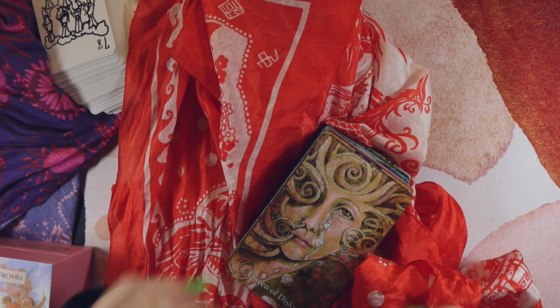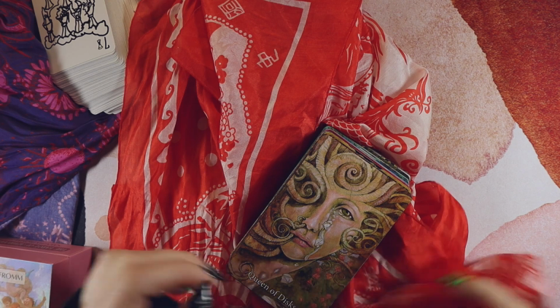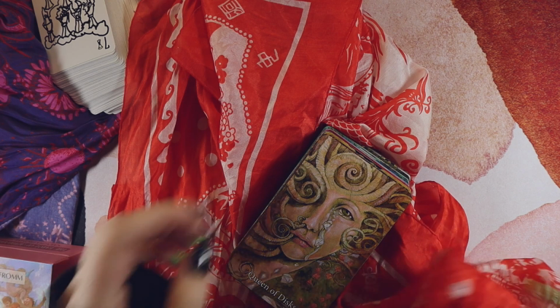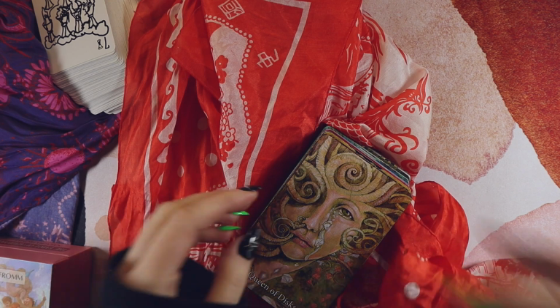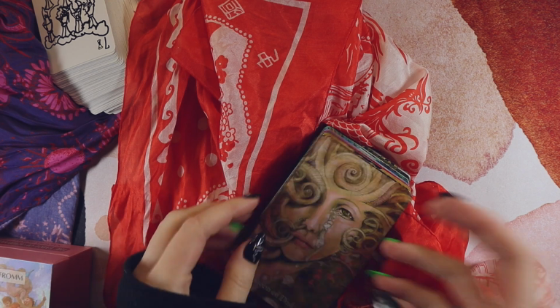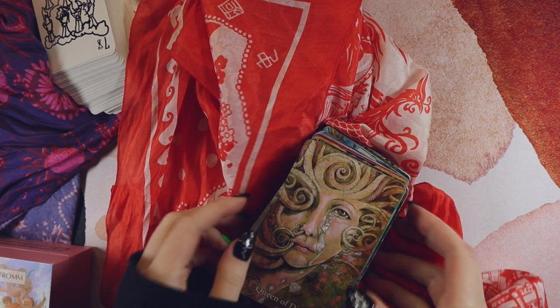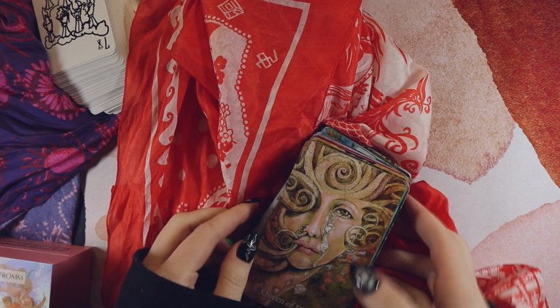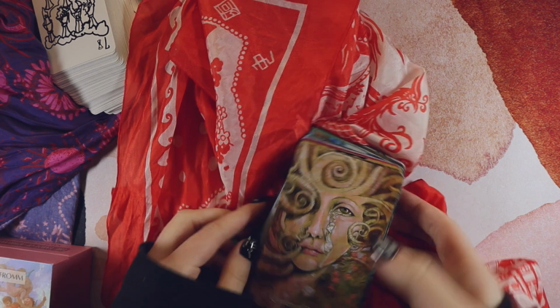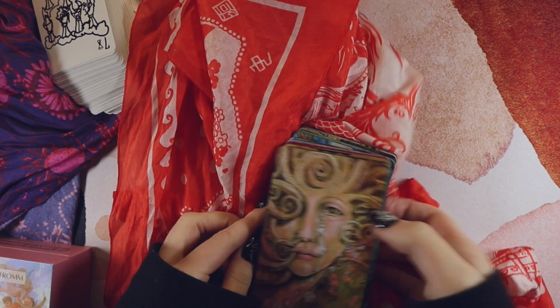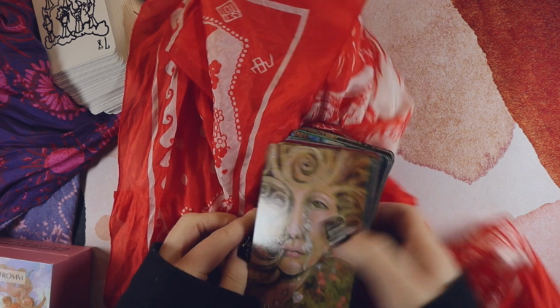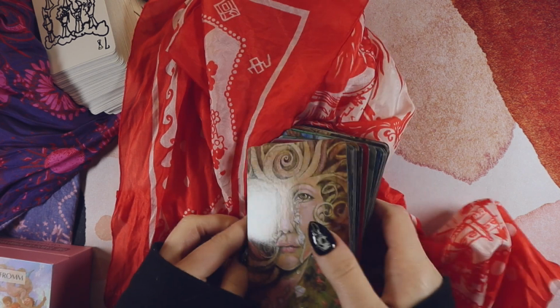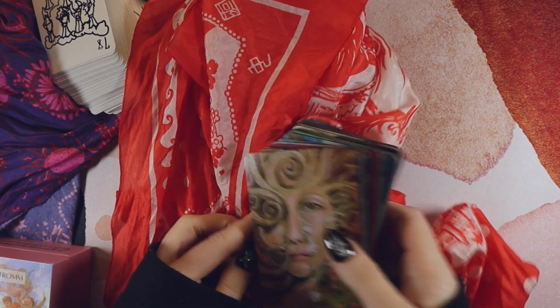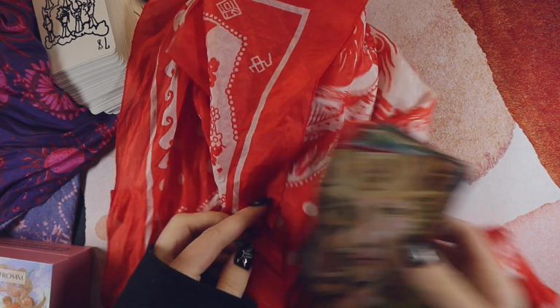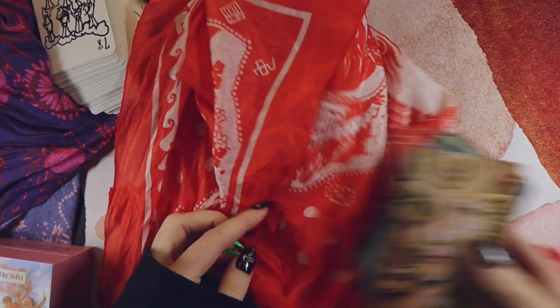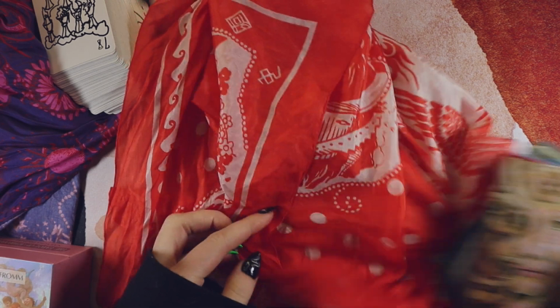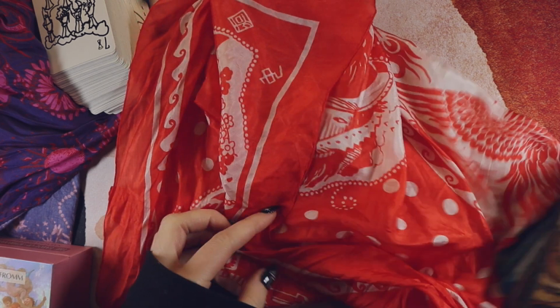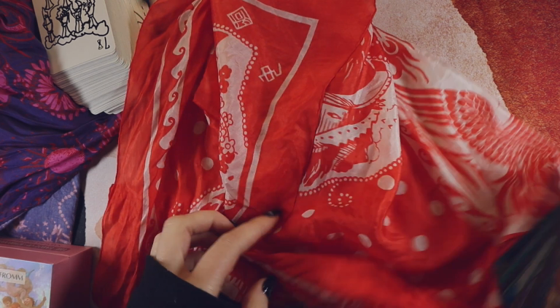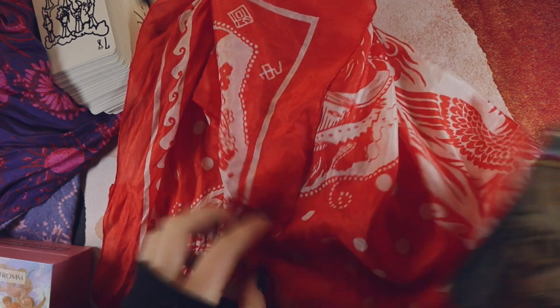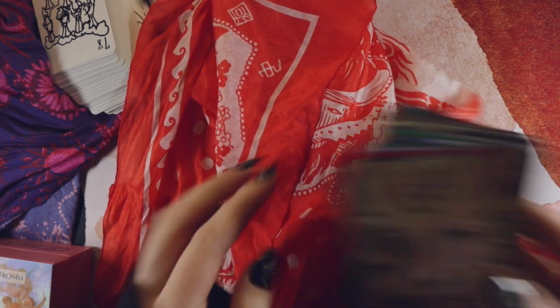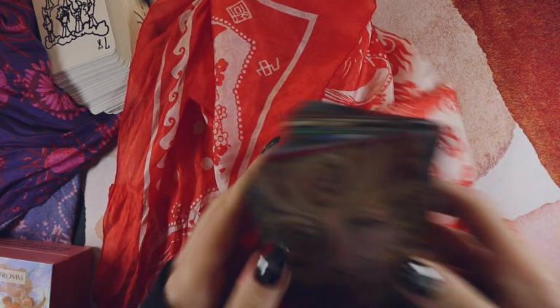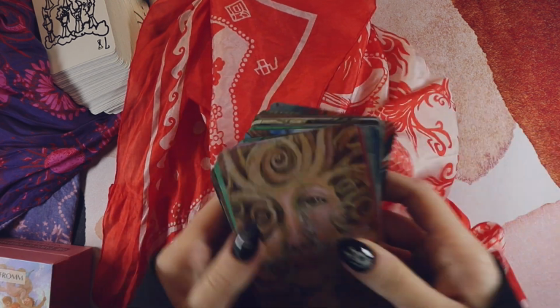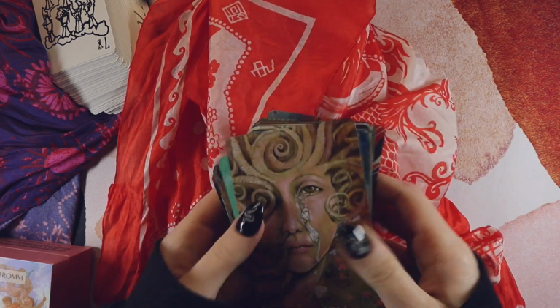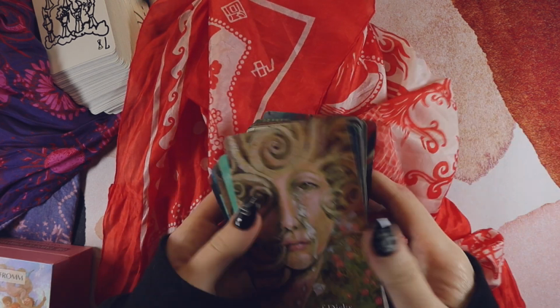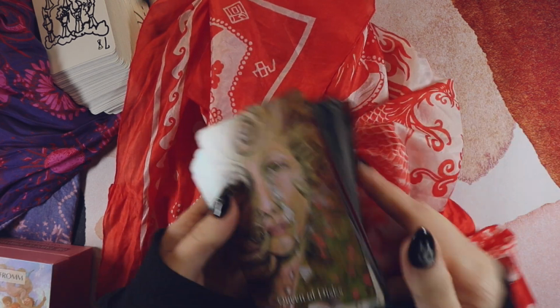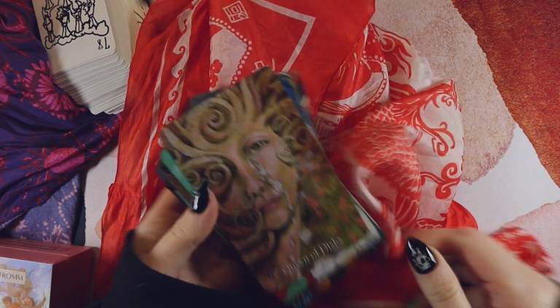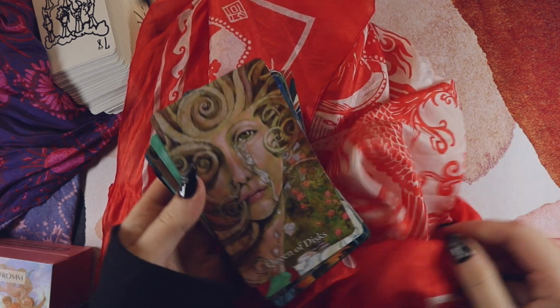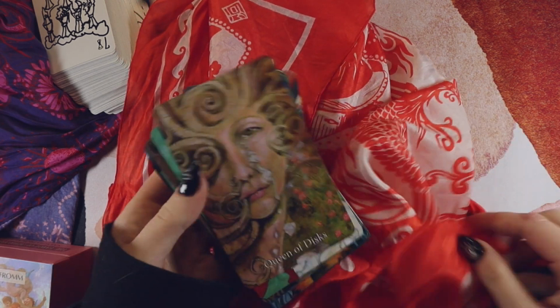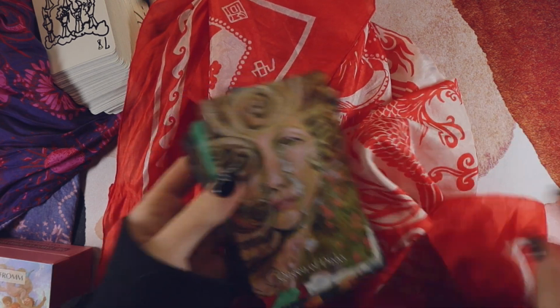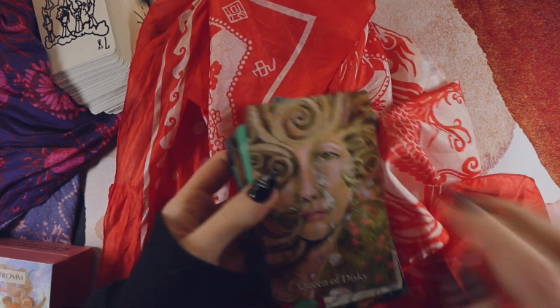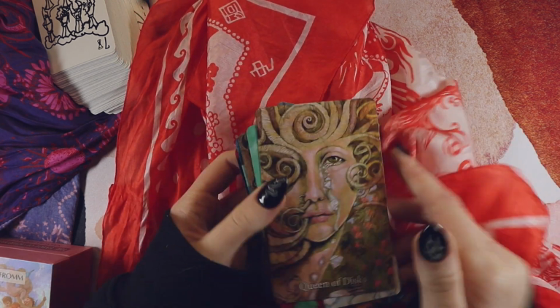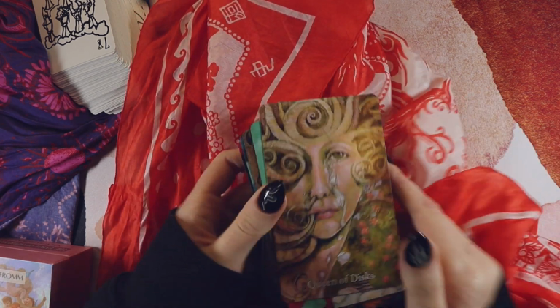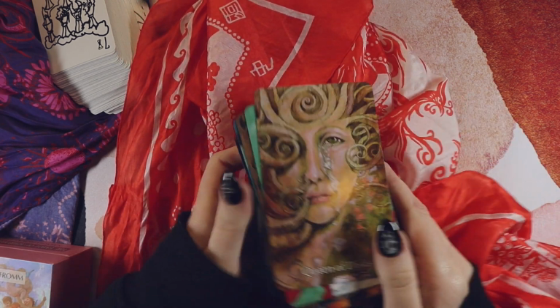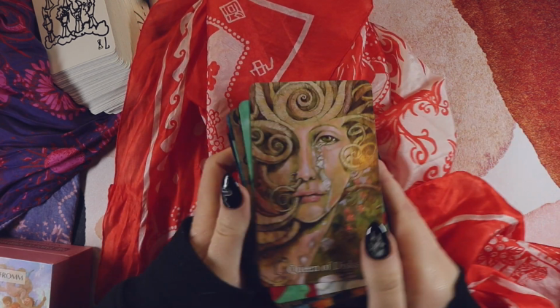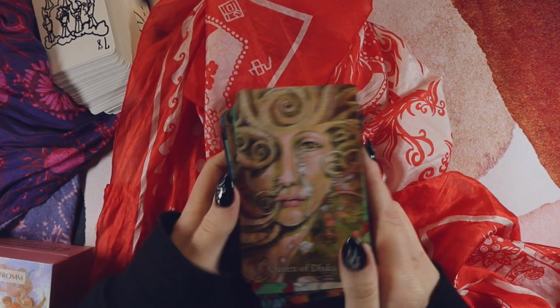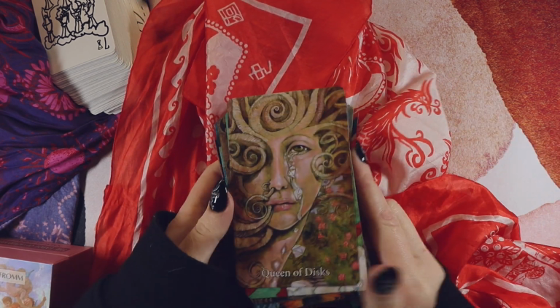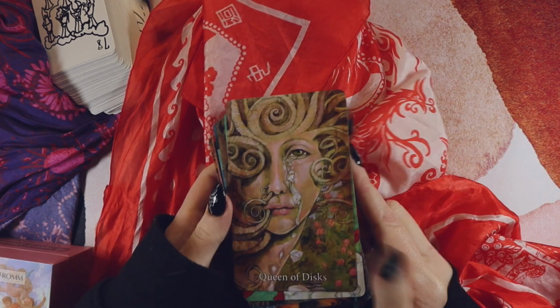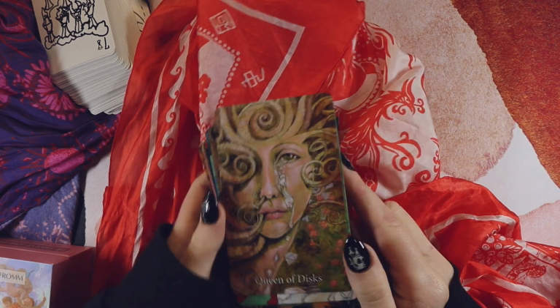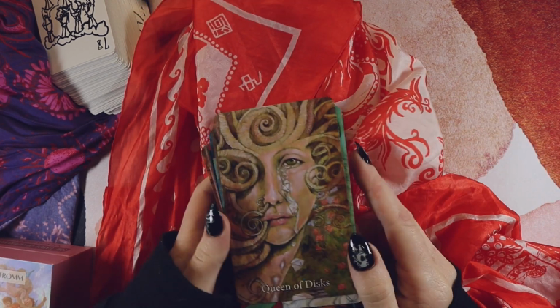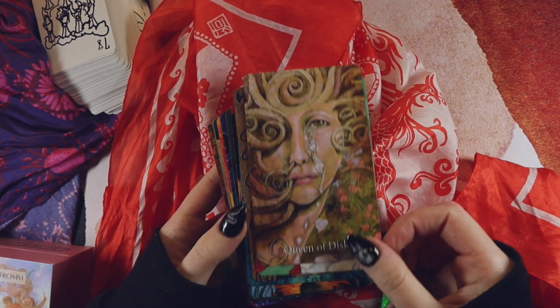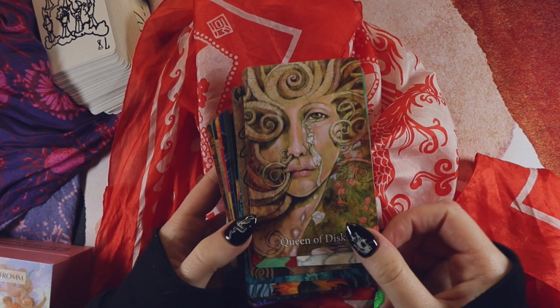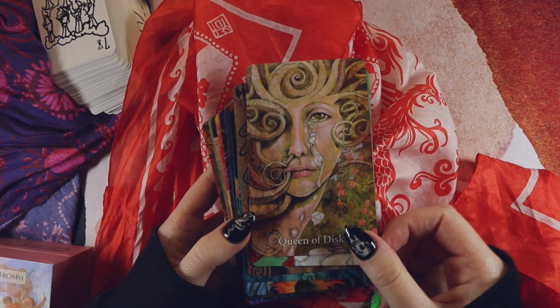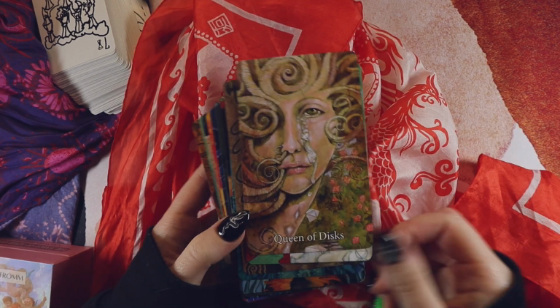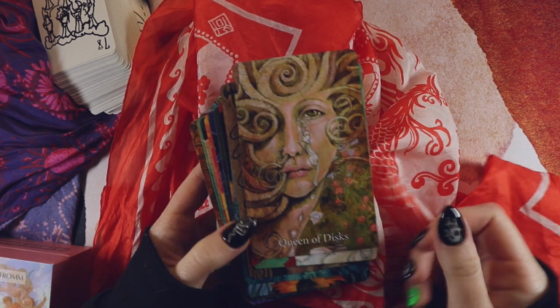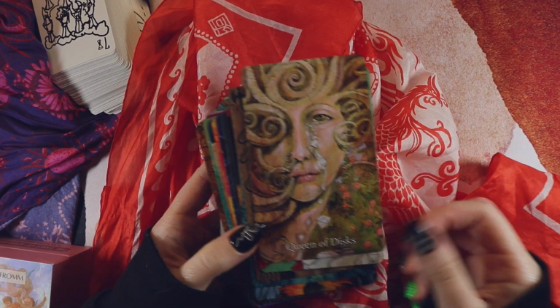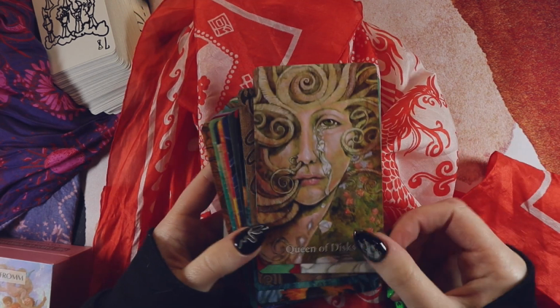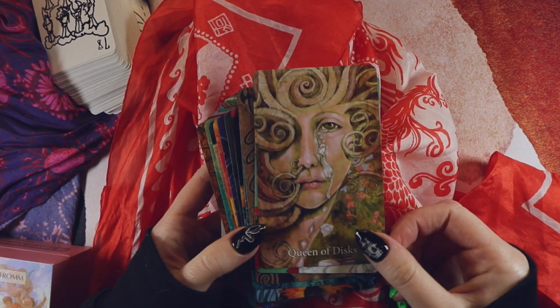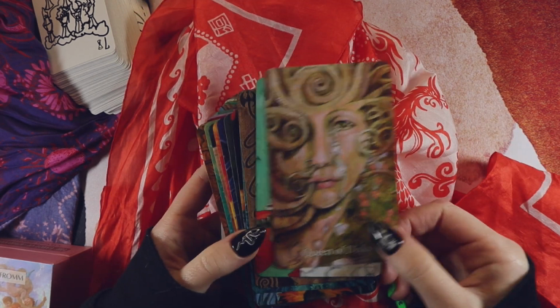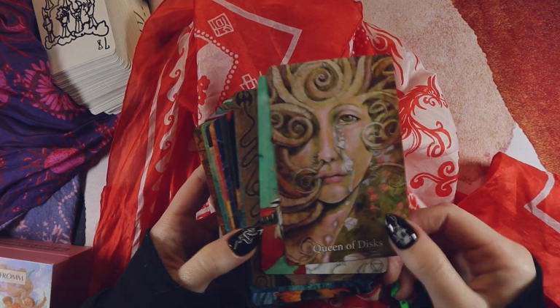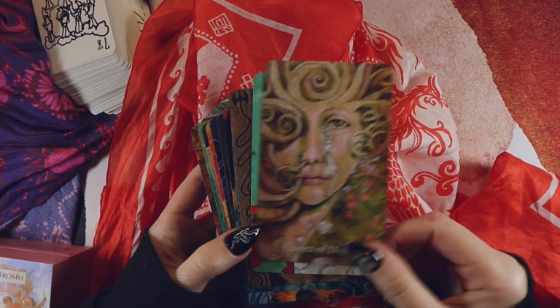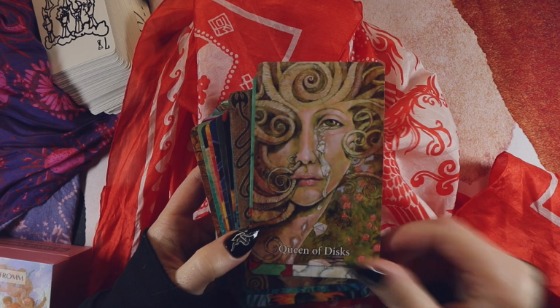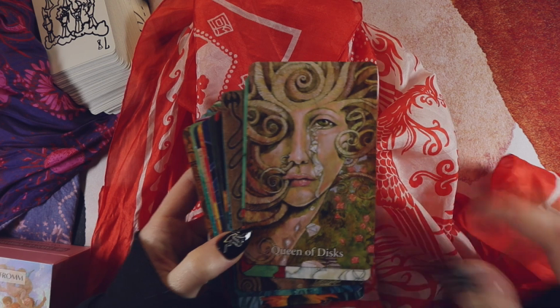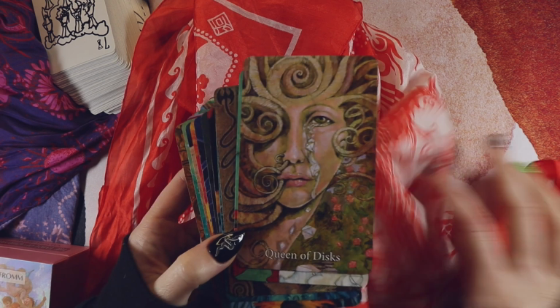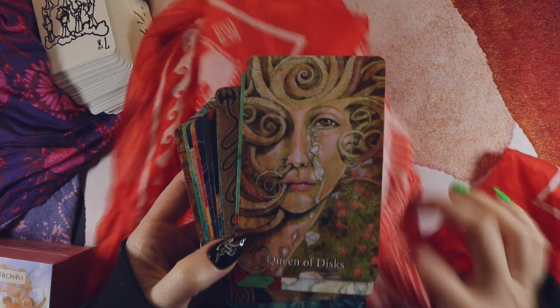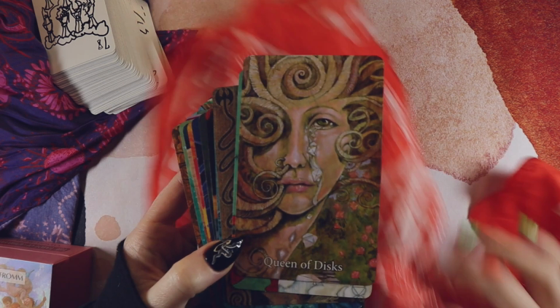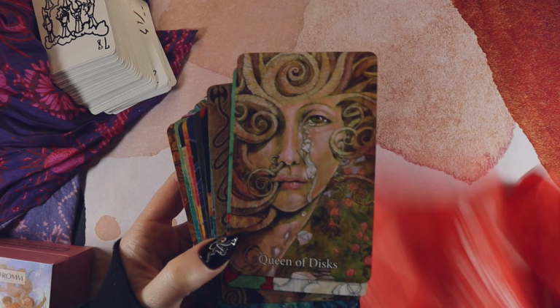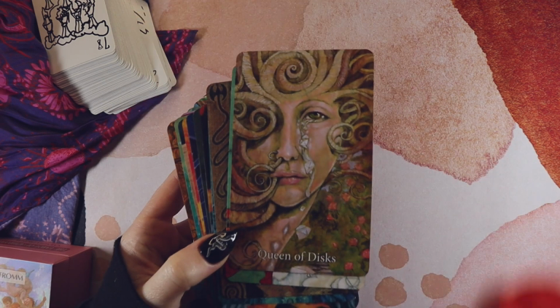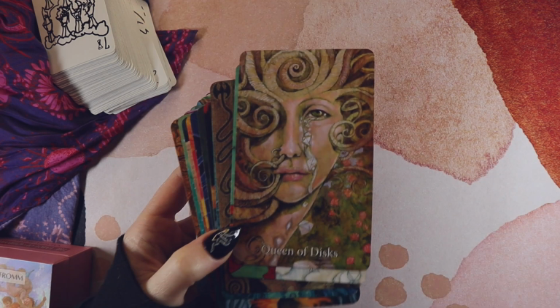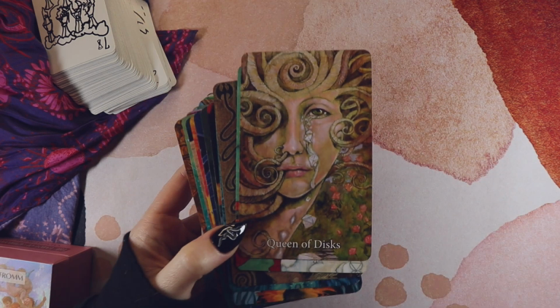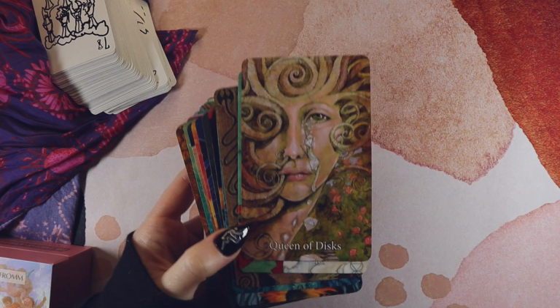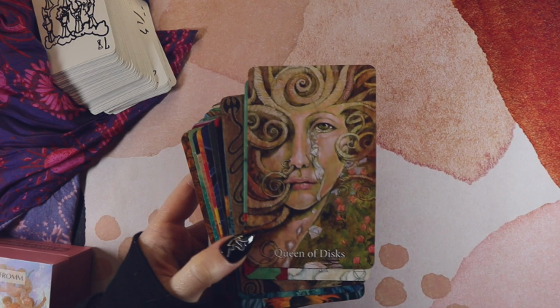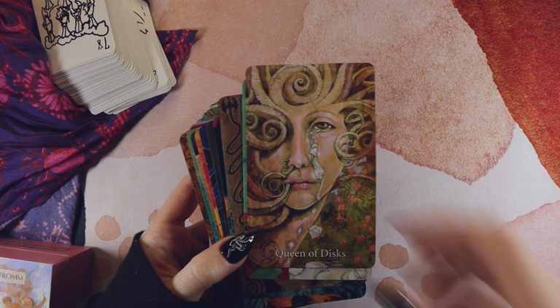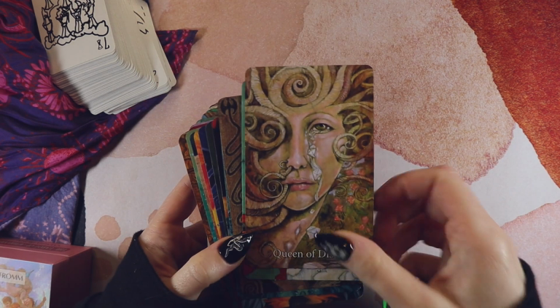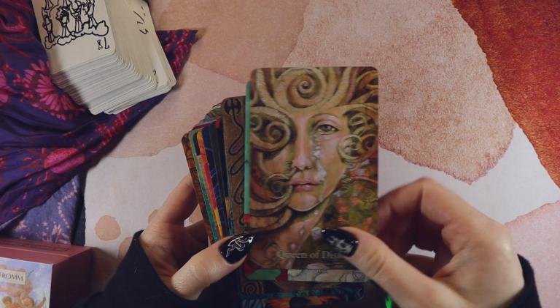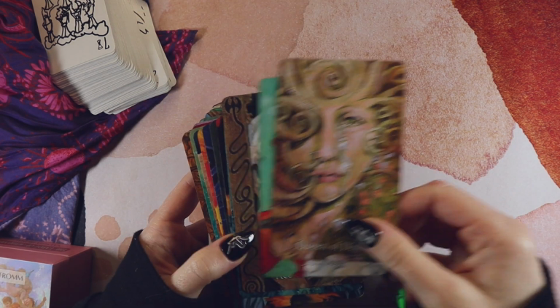Battery died but we're back. Talking about the shadow work deck — basically if I want to go deep, the Merry L is the deck to deal with.